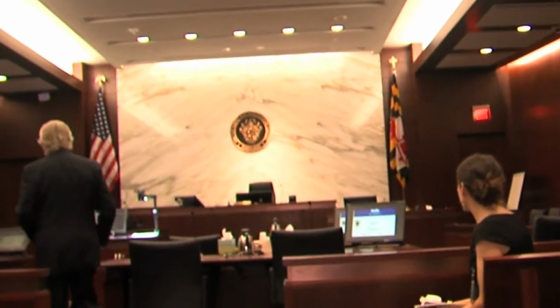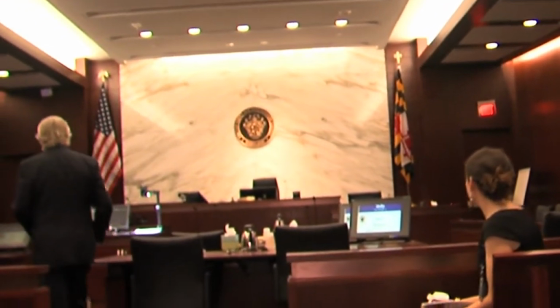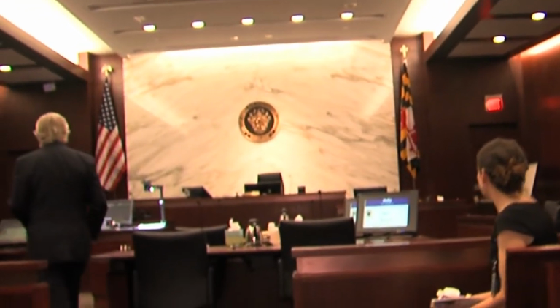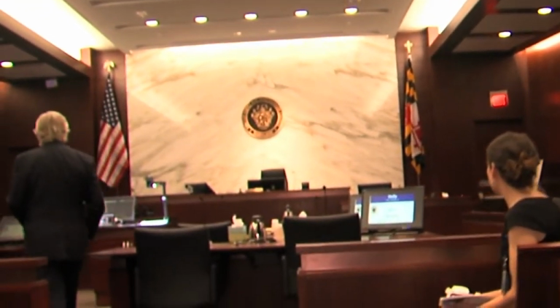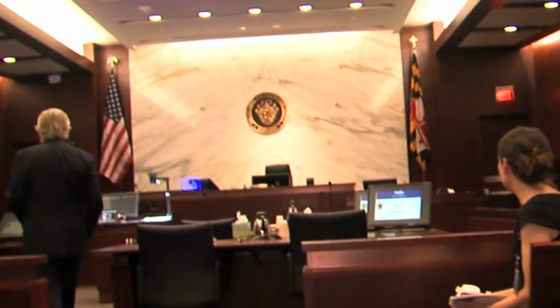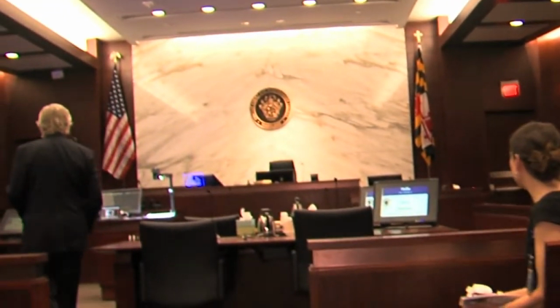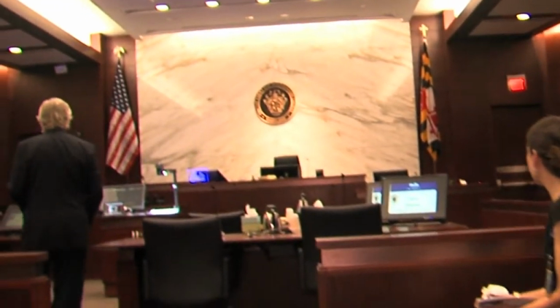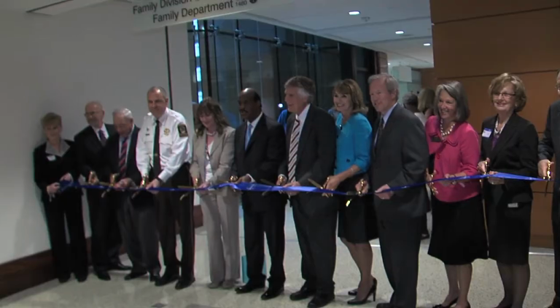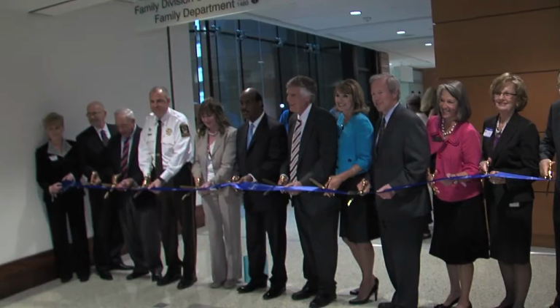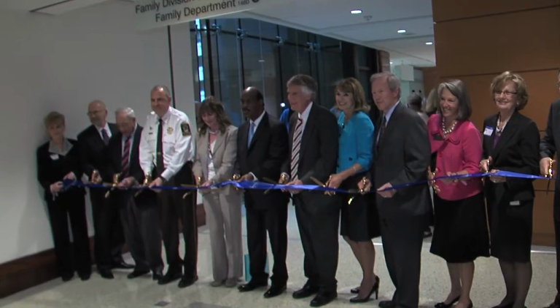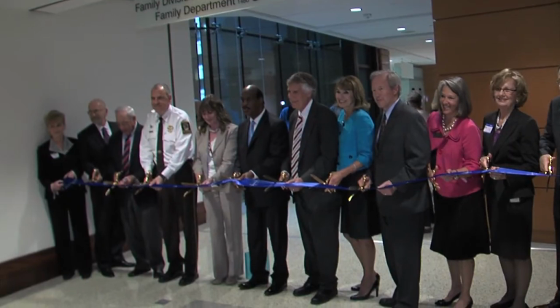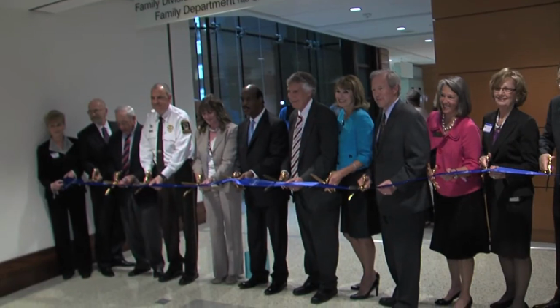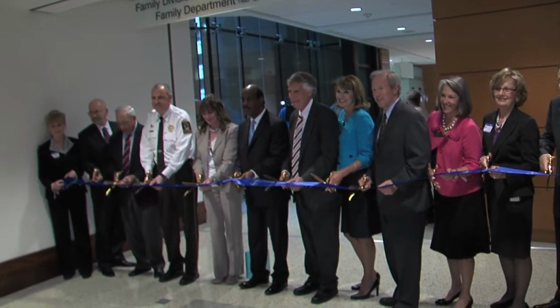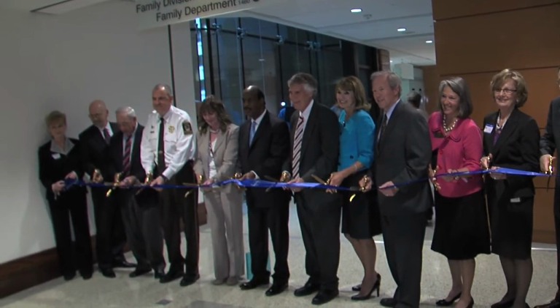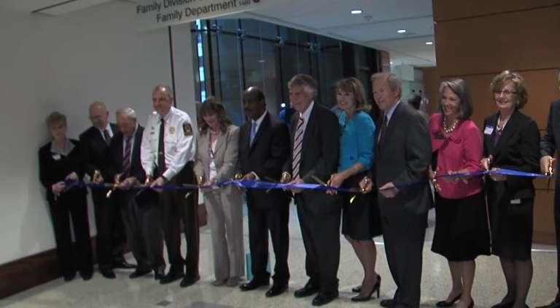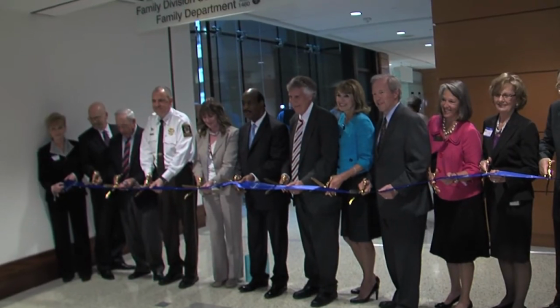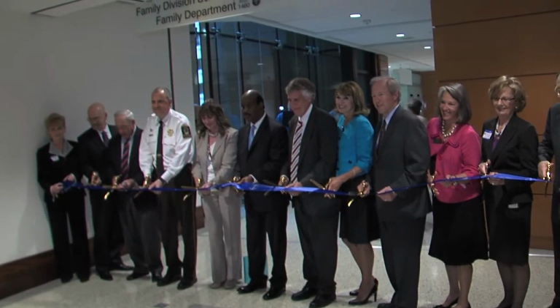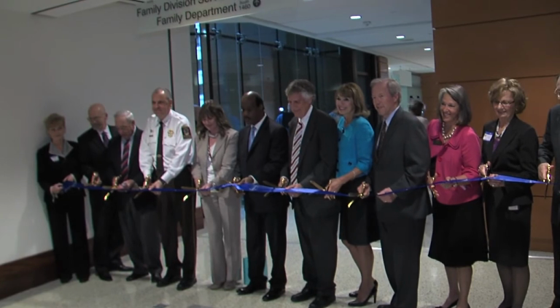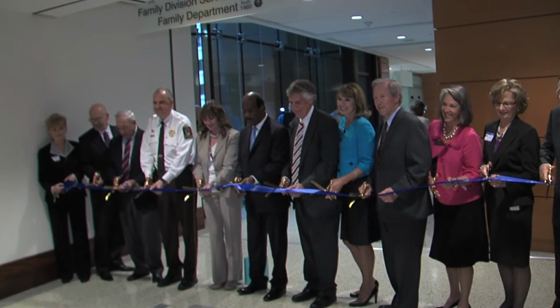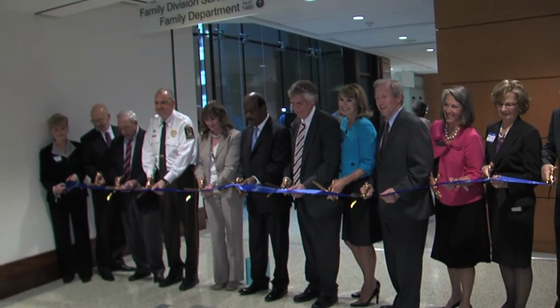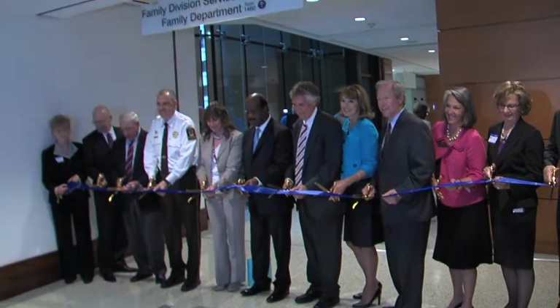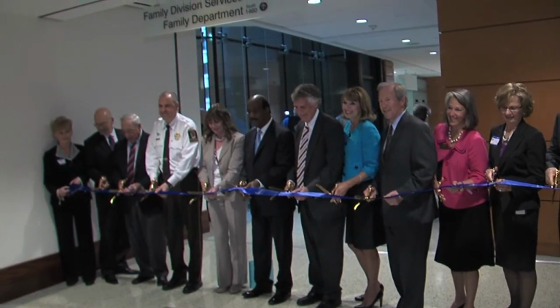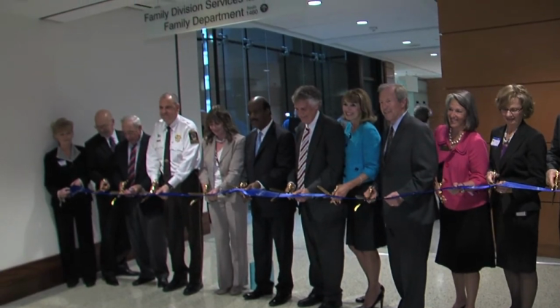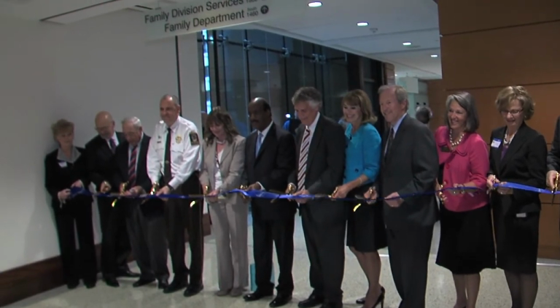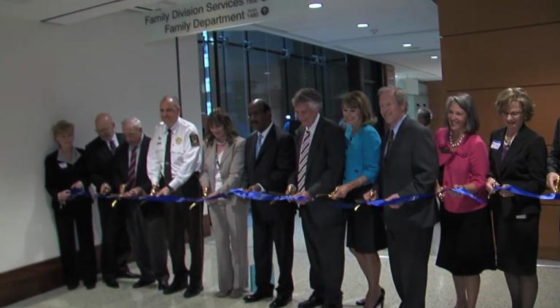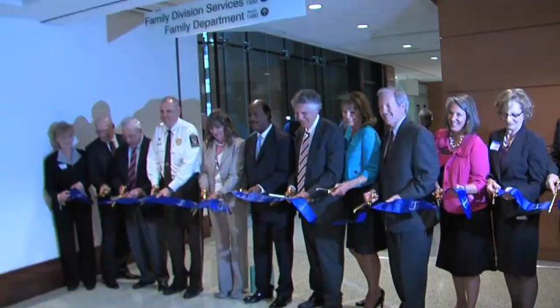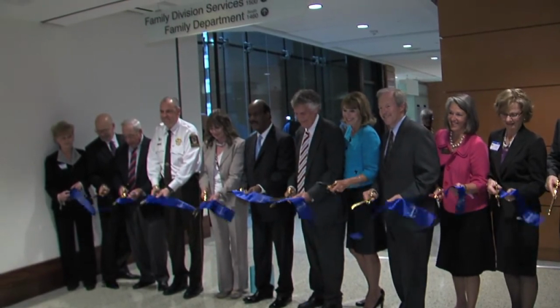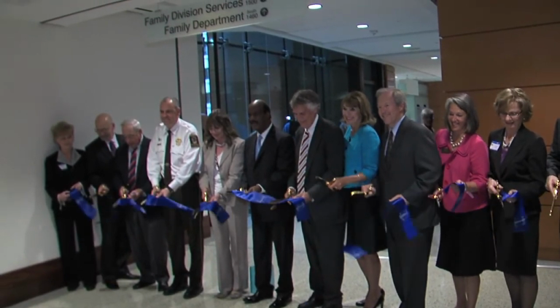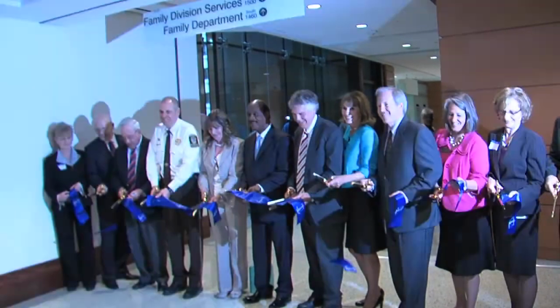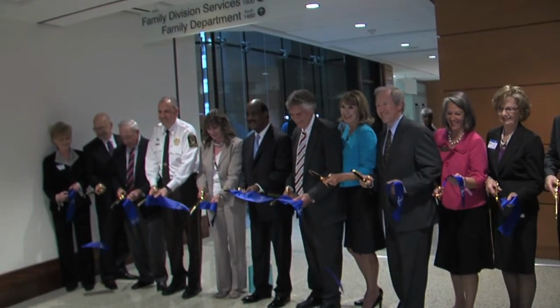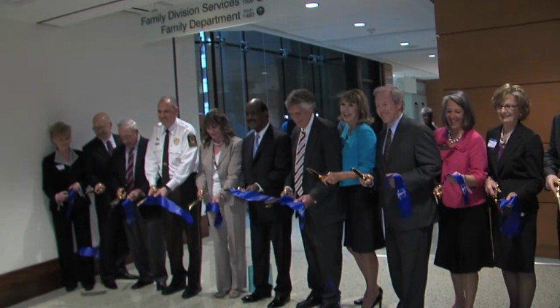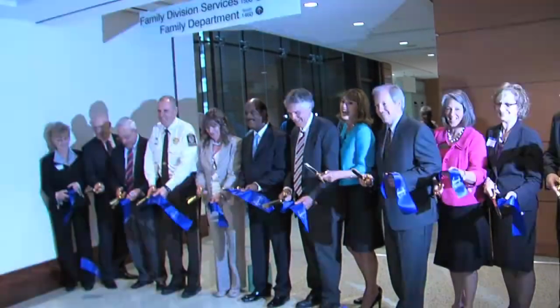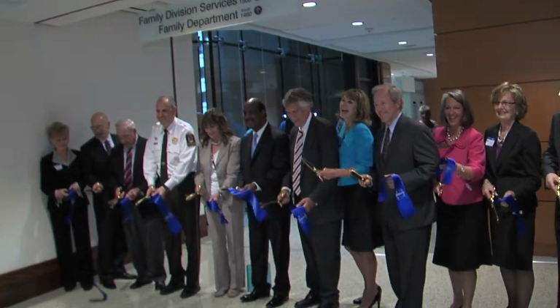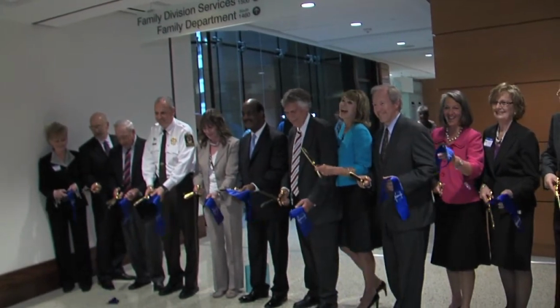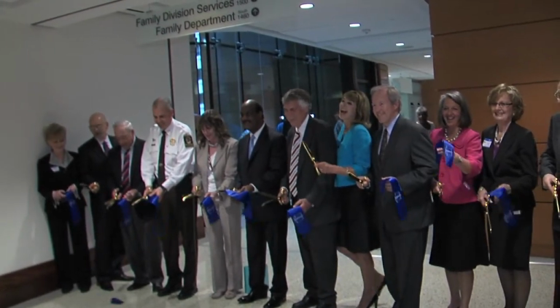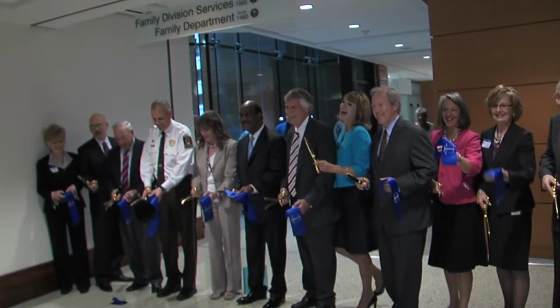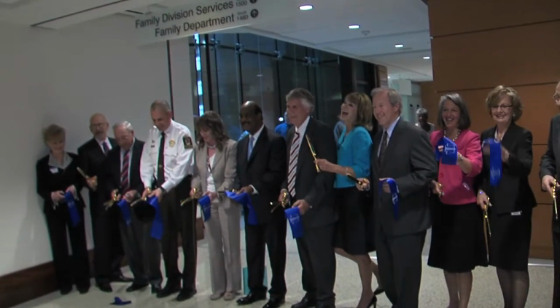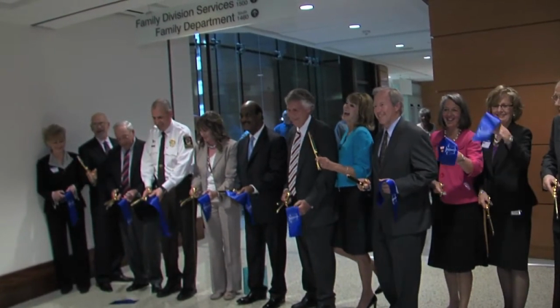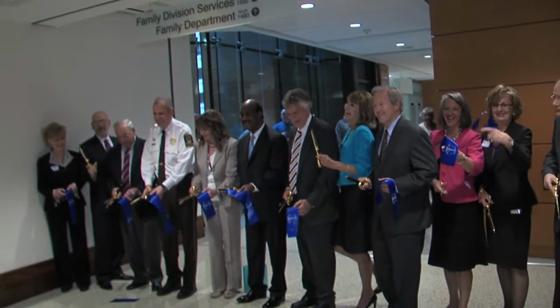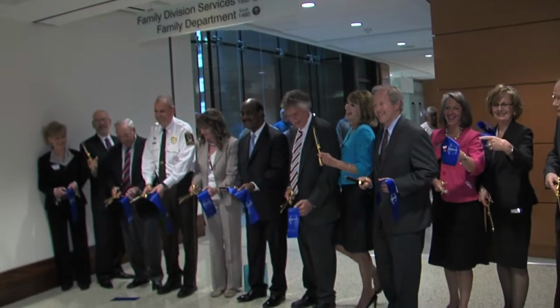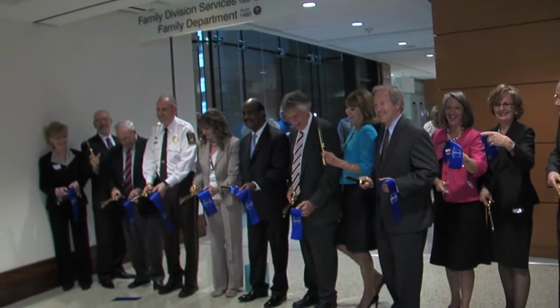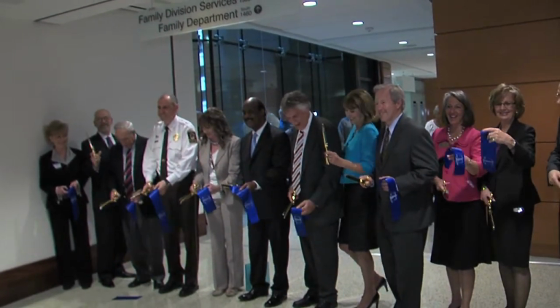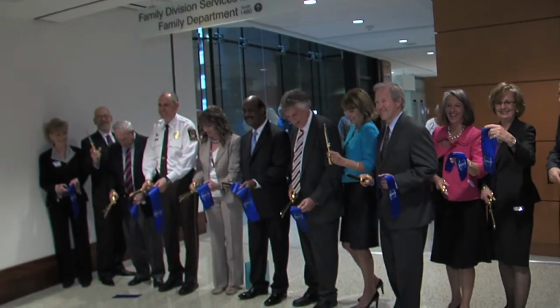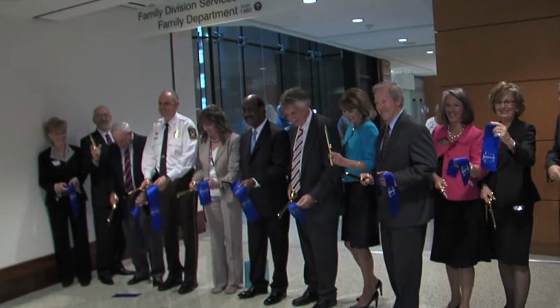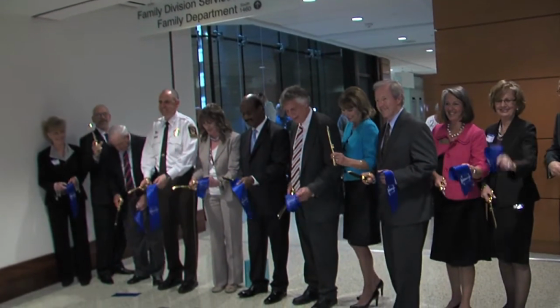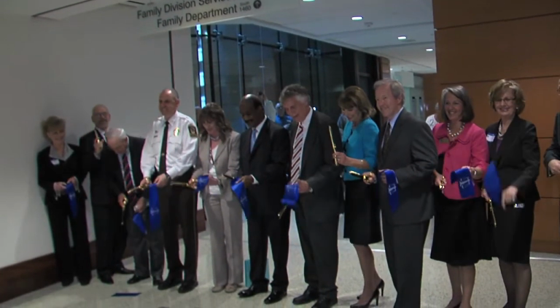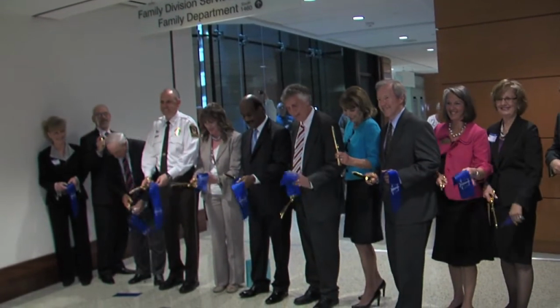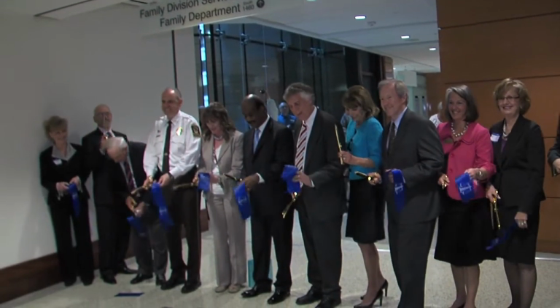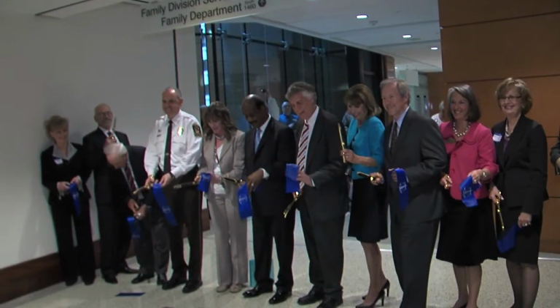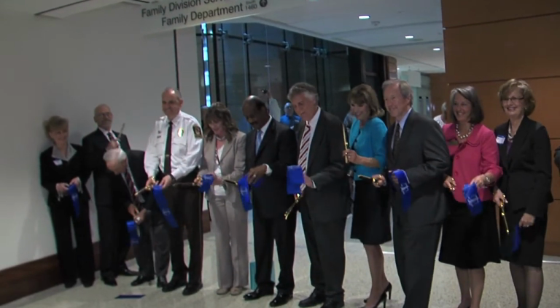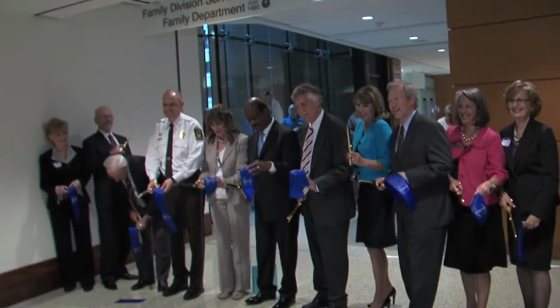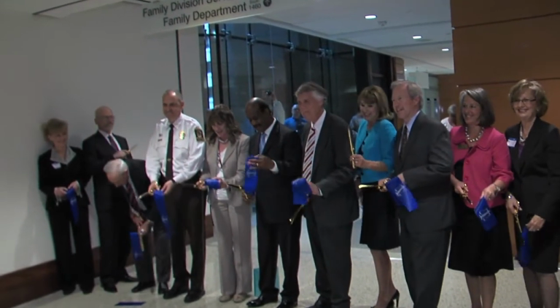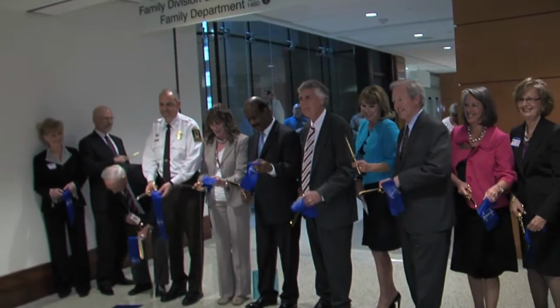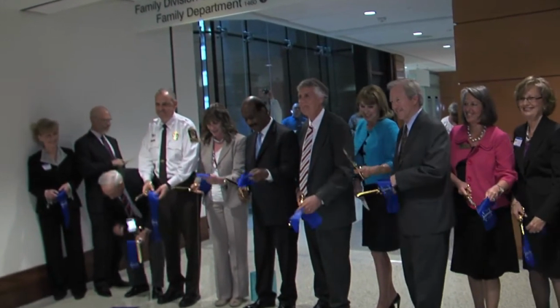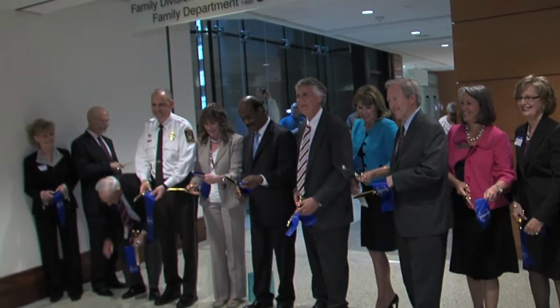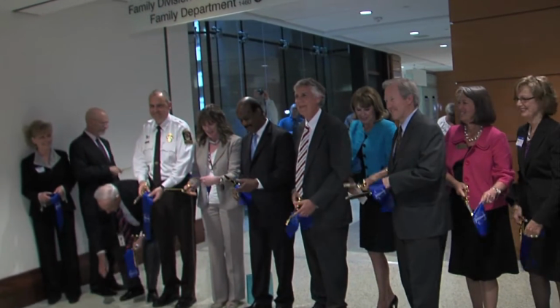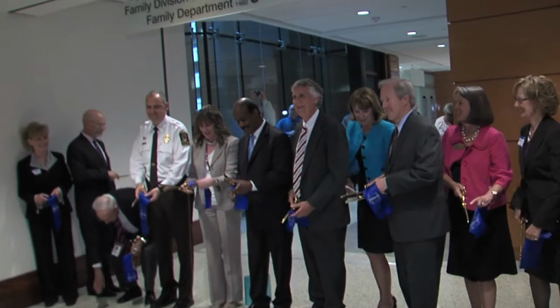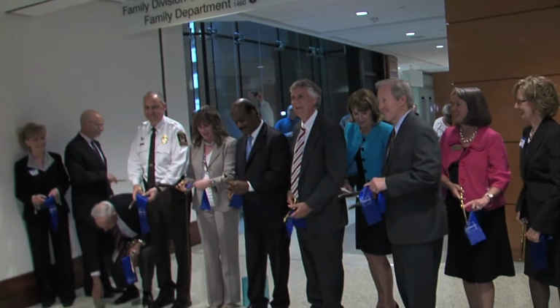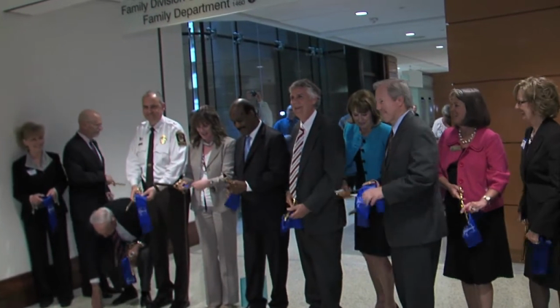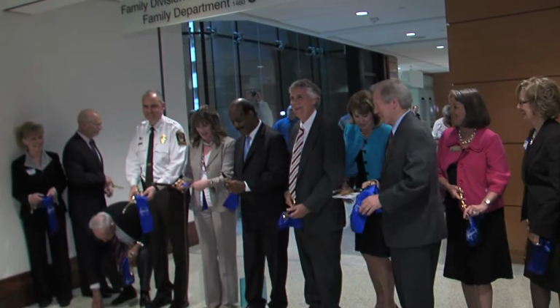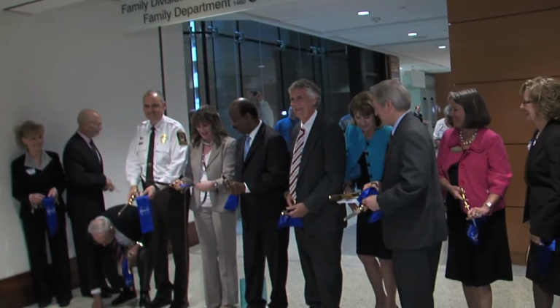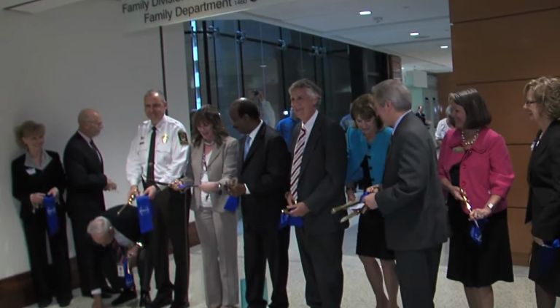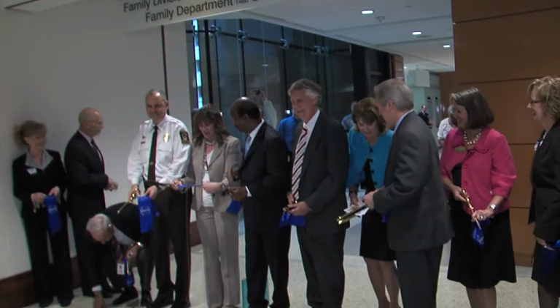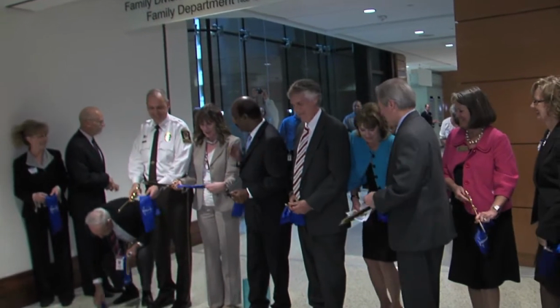At the official ribbon-cutting ceremony, local officials said the building is designed to serve the county well into the future.